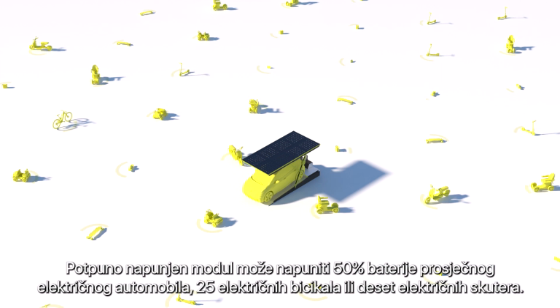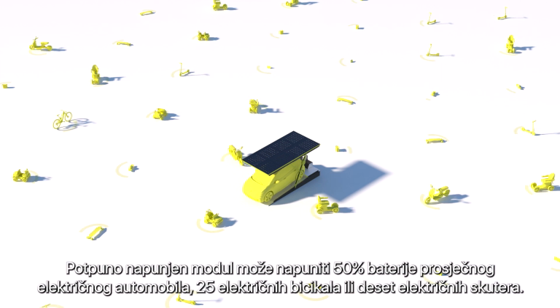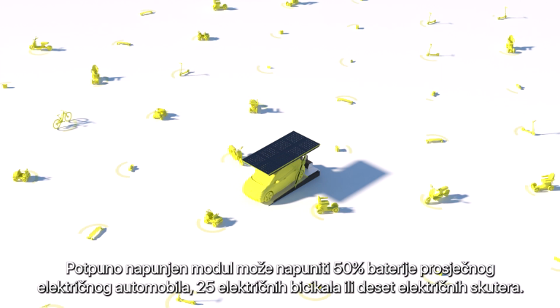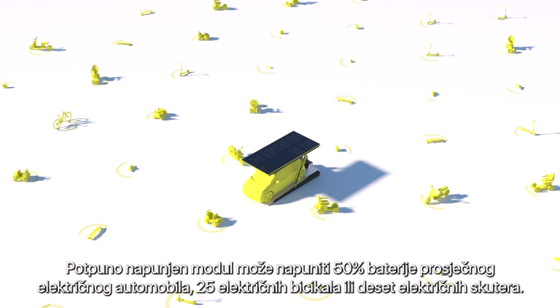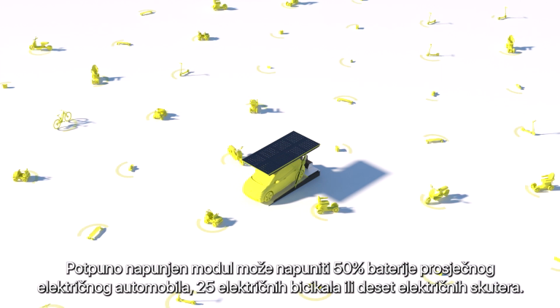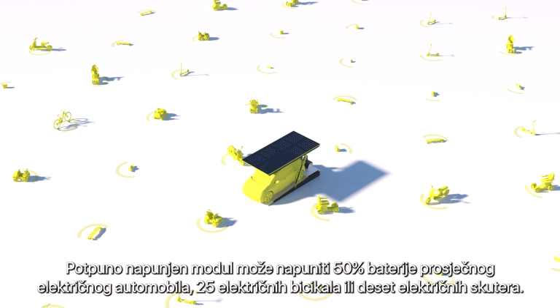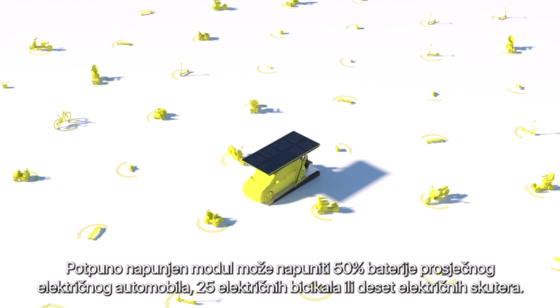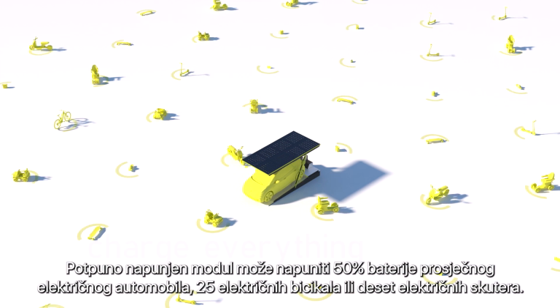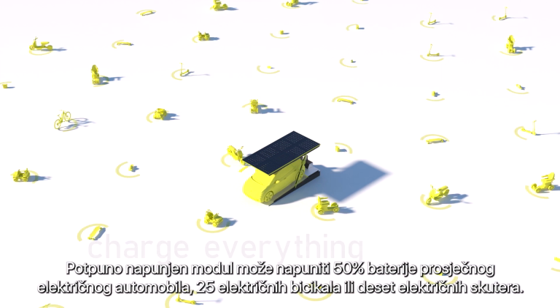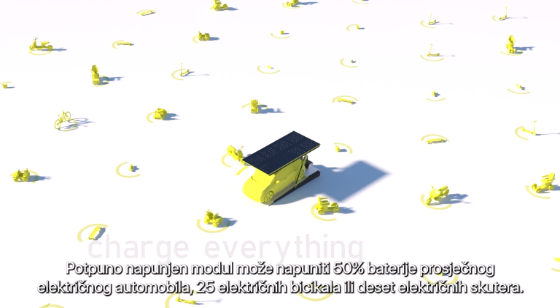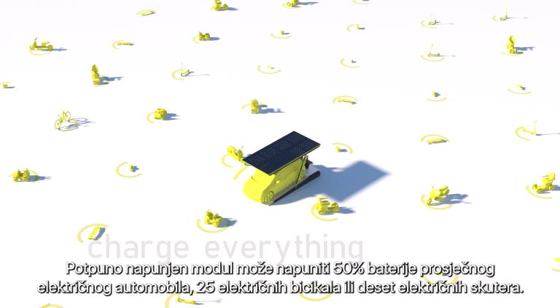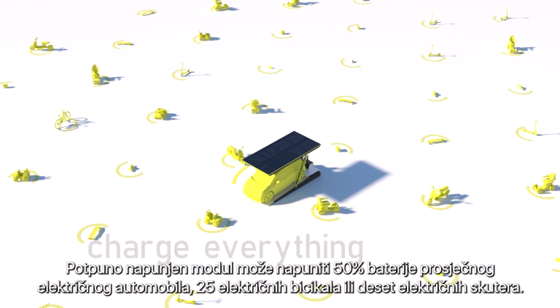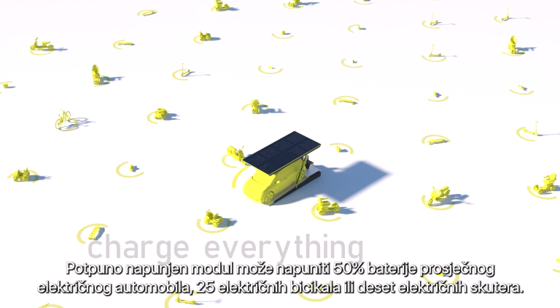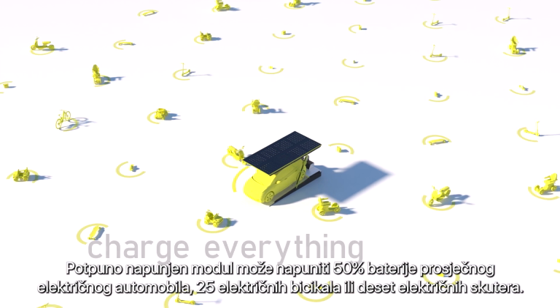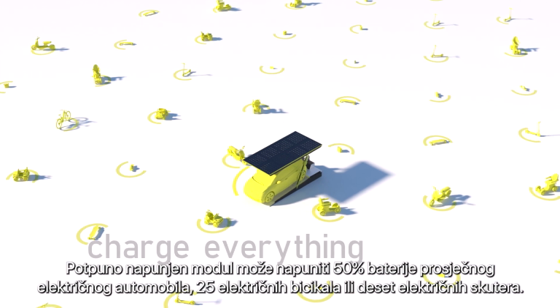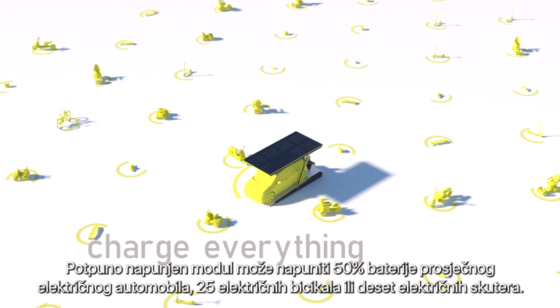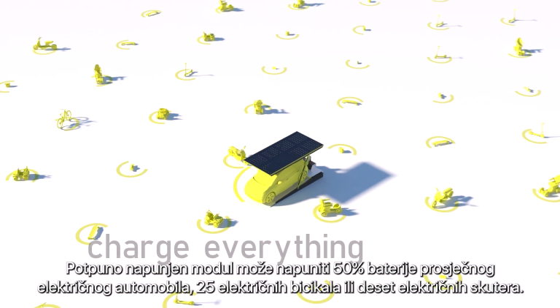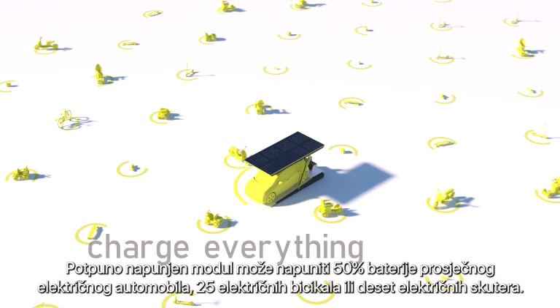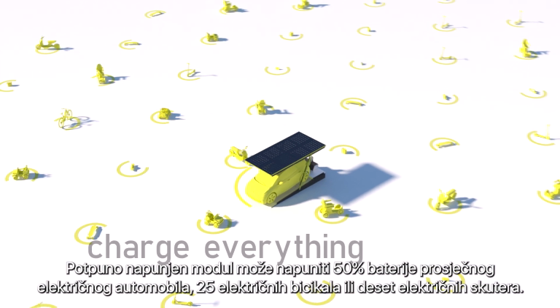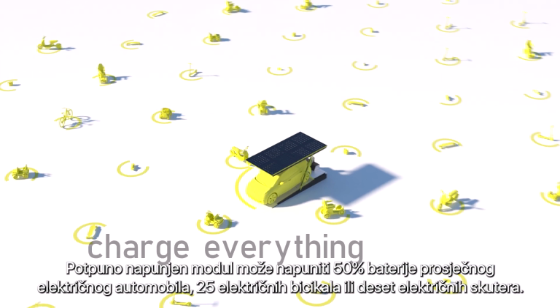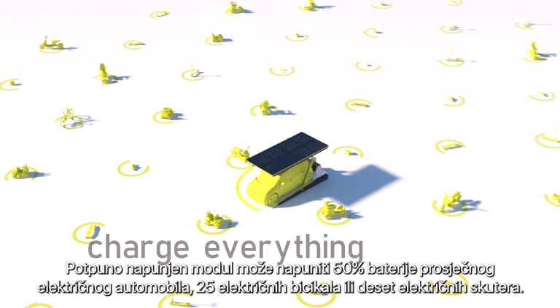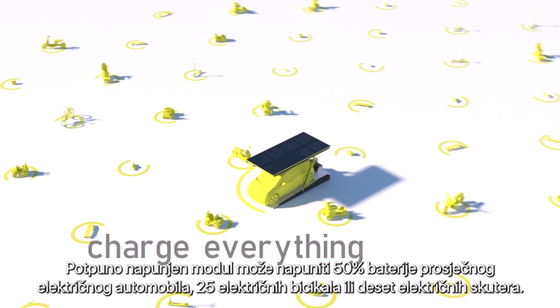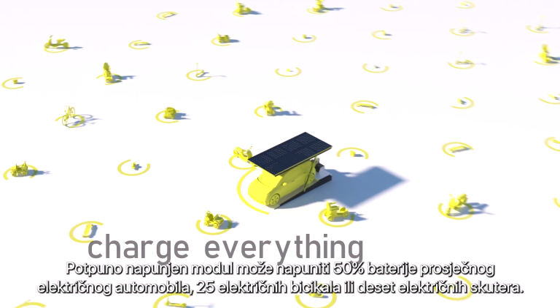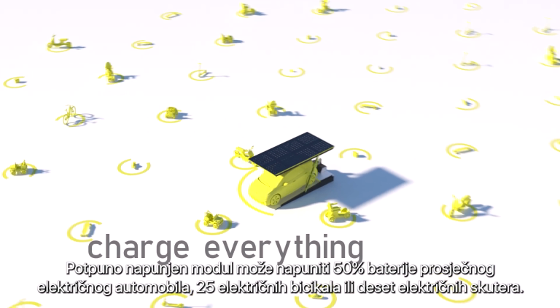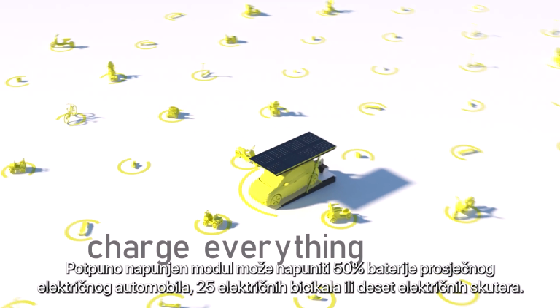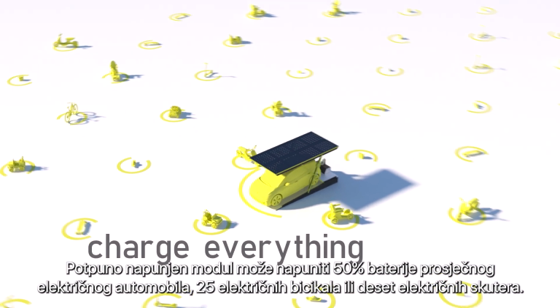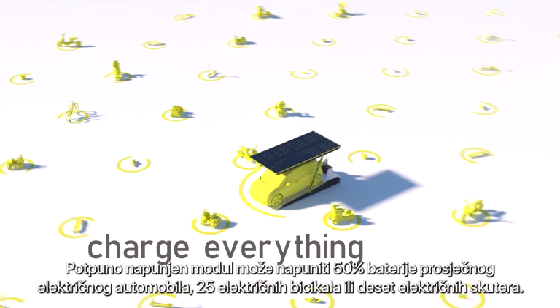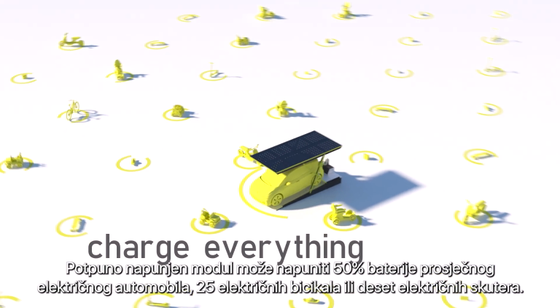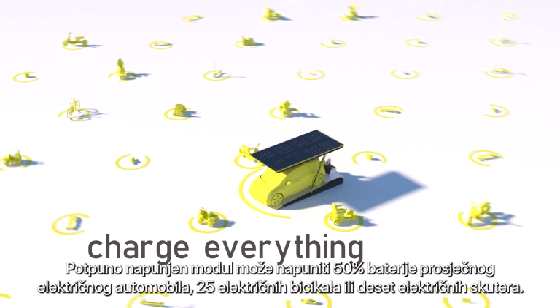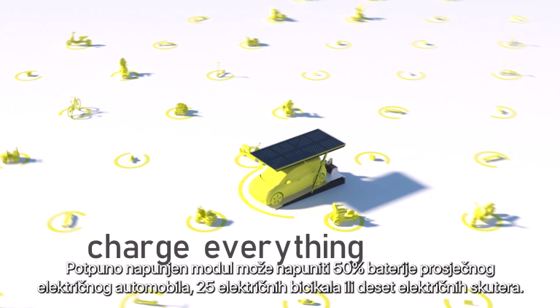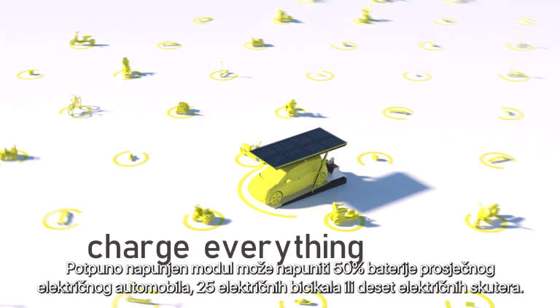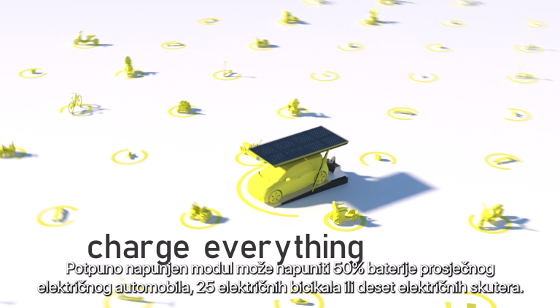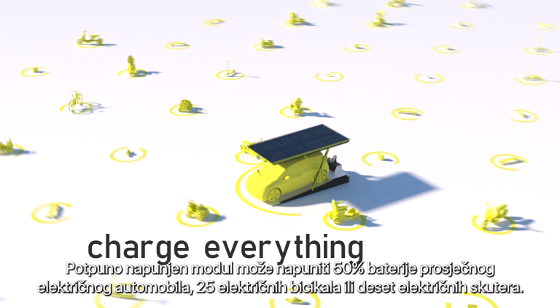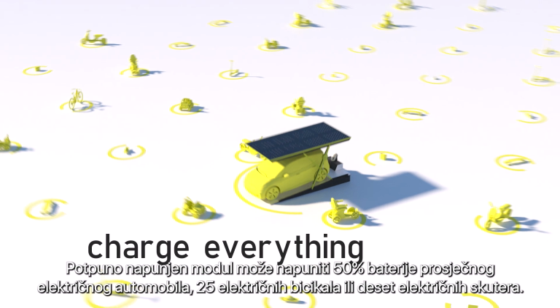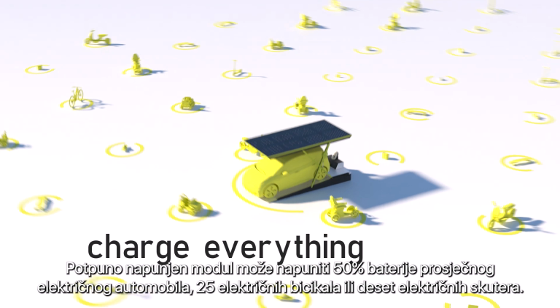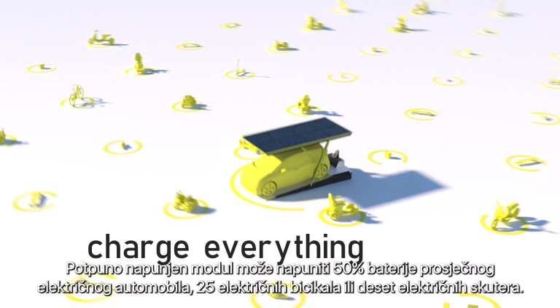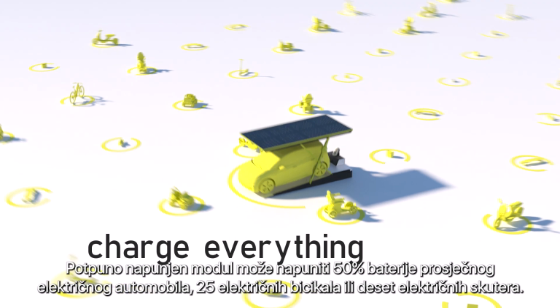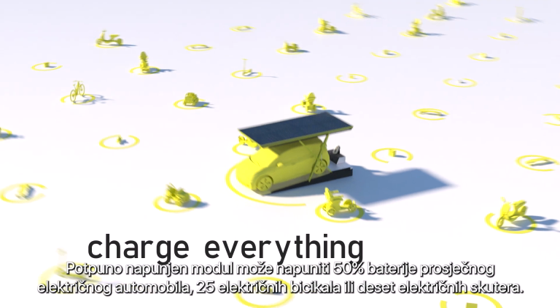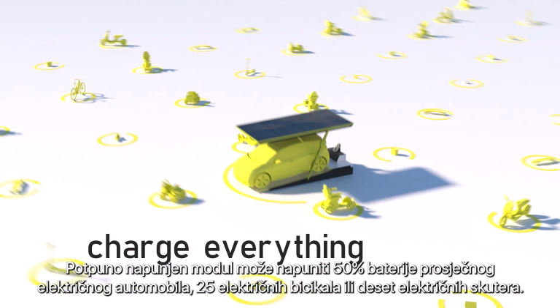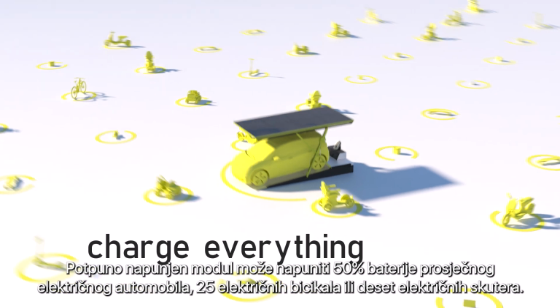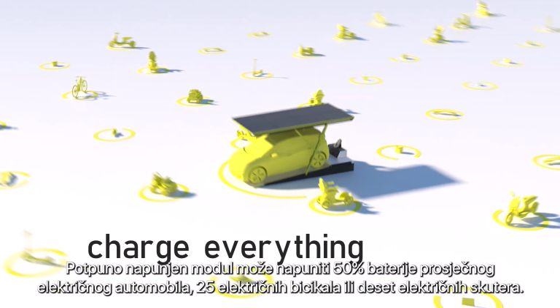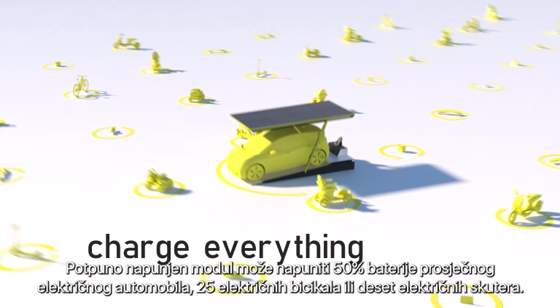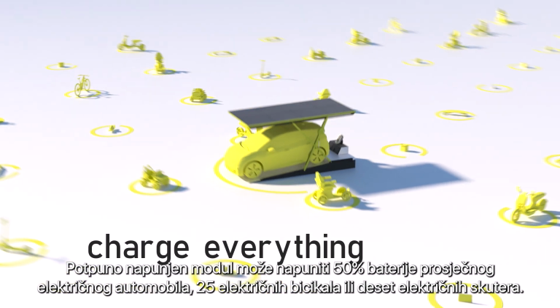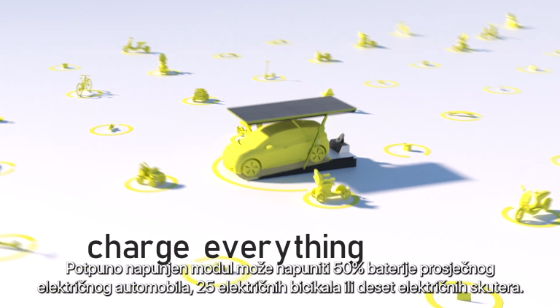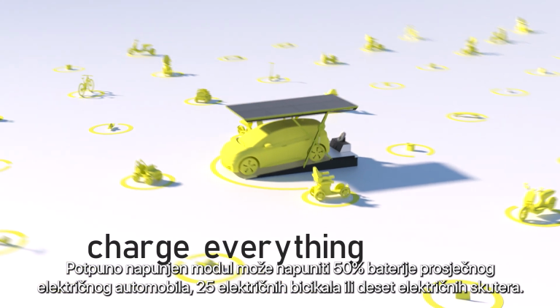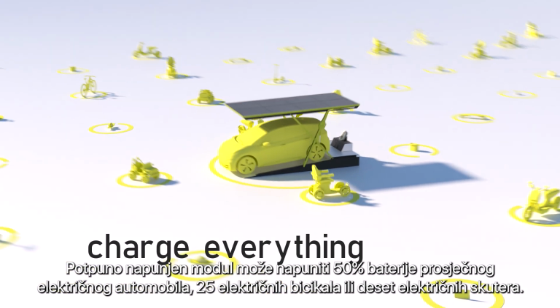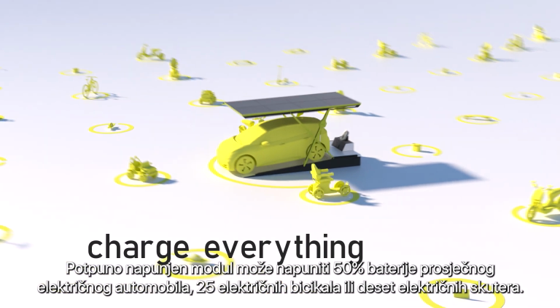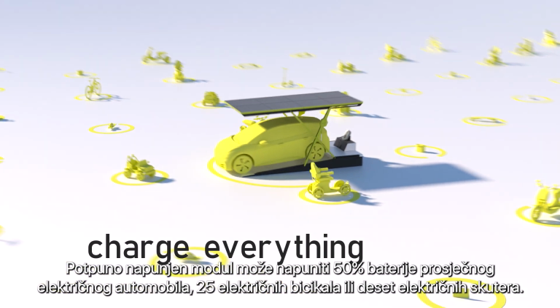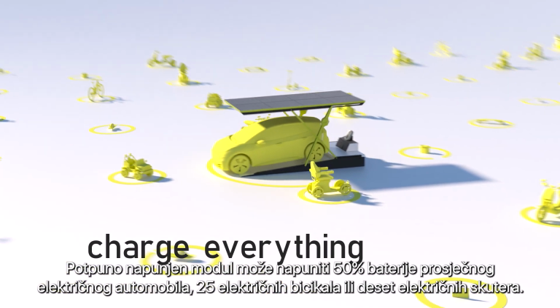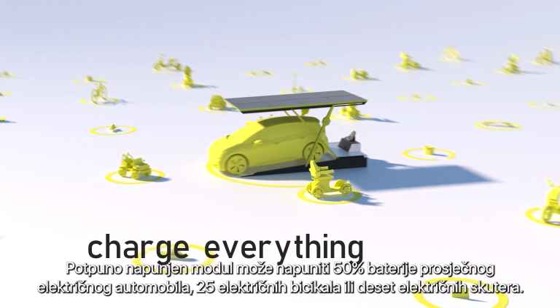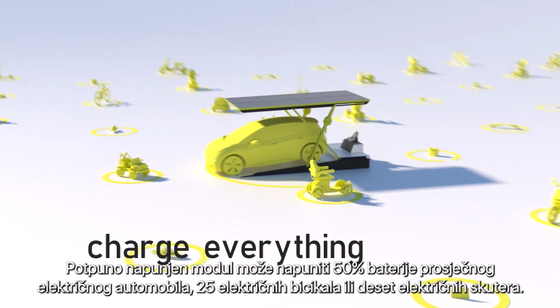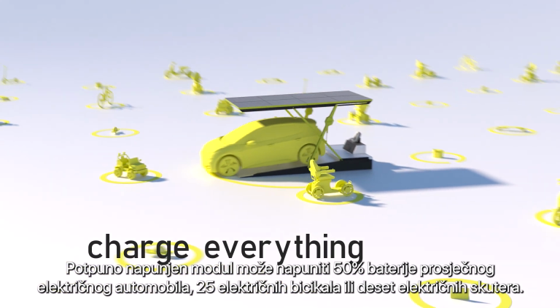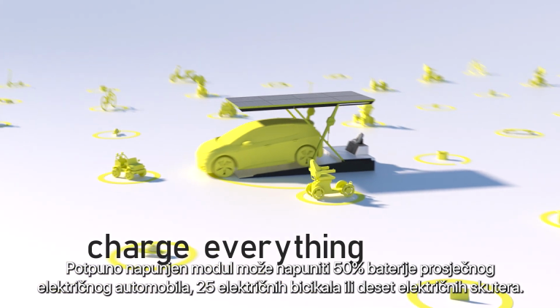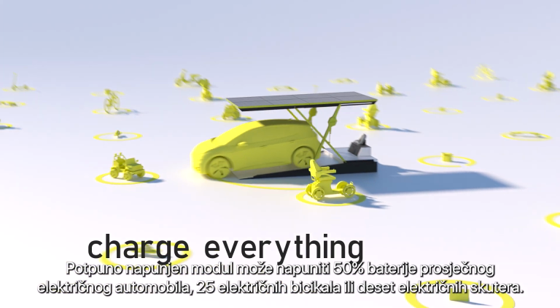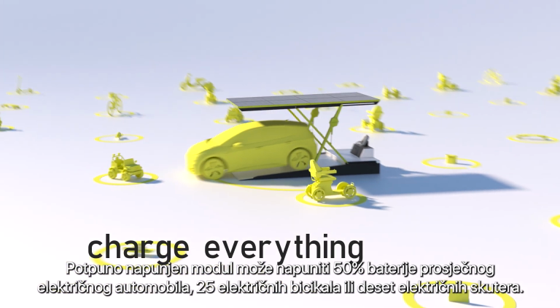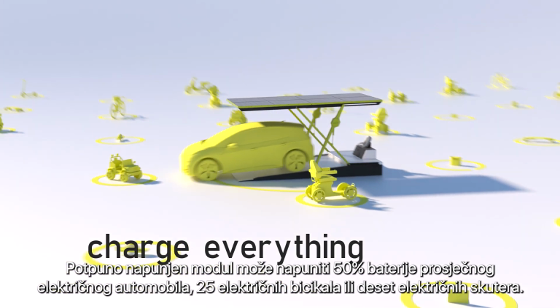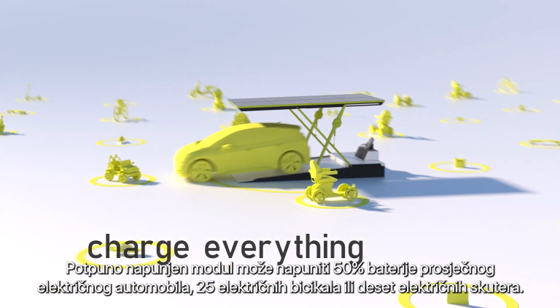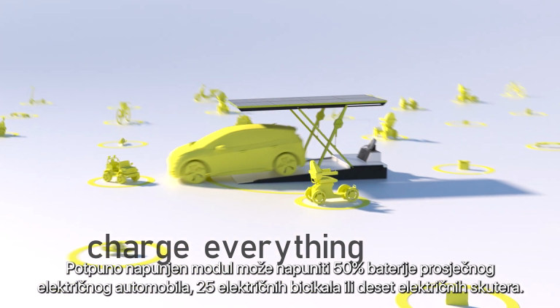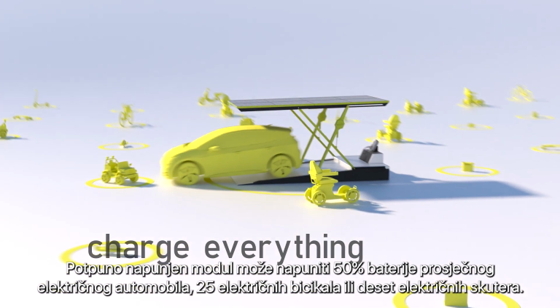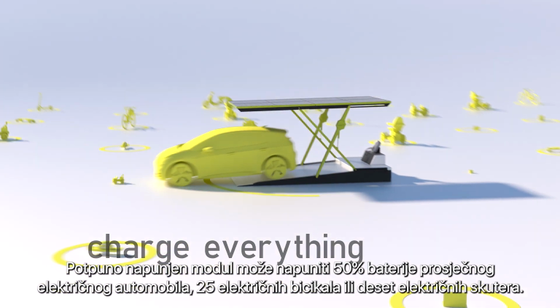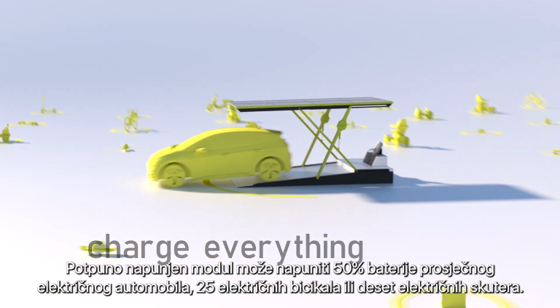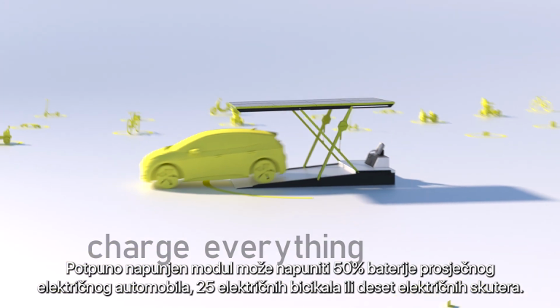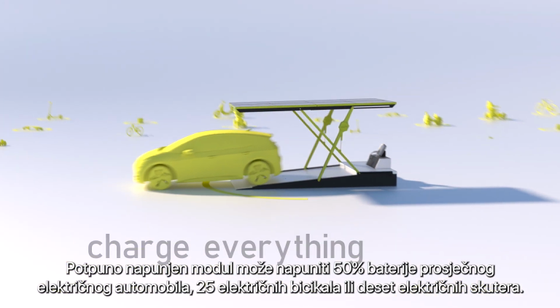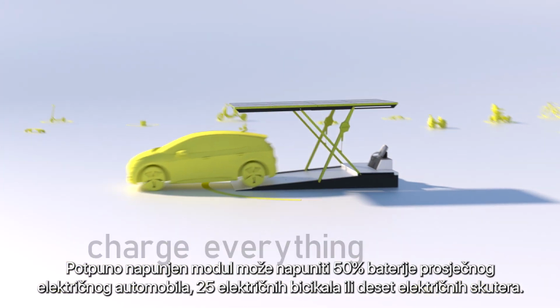A fully loaded module can charge 50% of an average electric car, 25 electric bikes or 10 electric scooters.